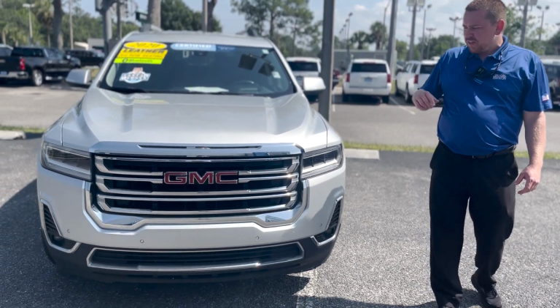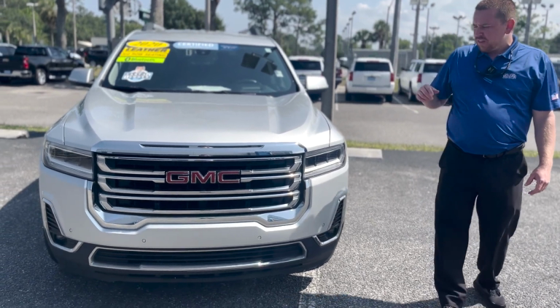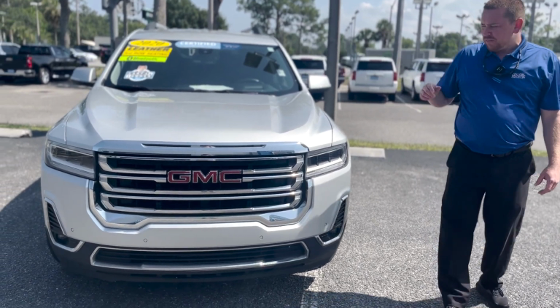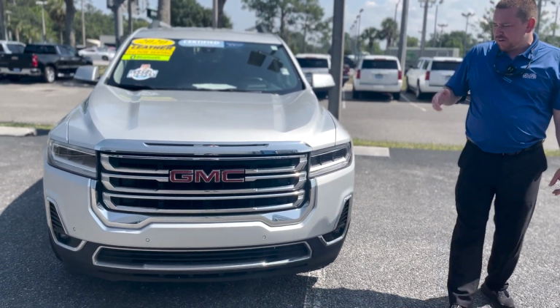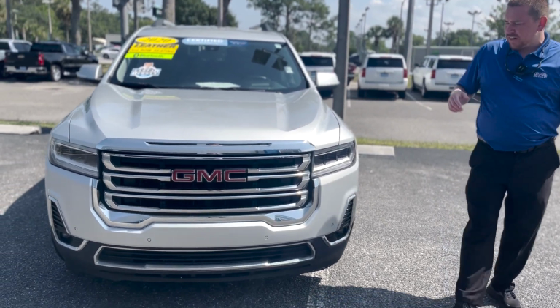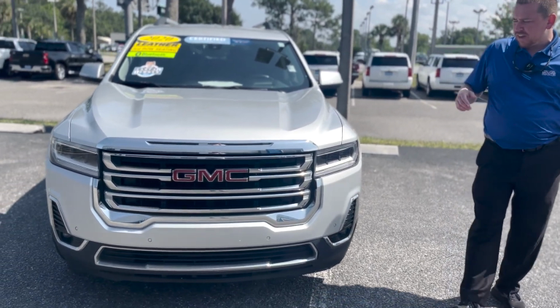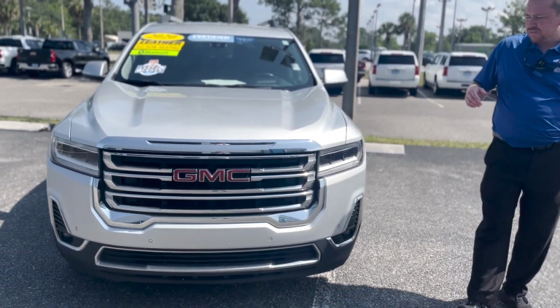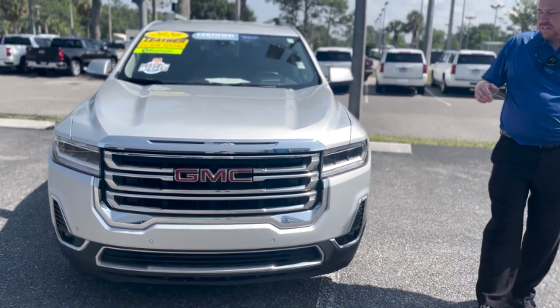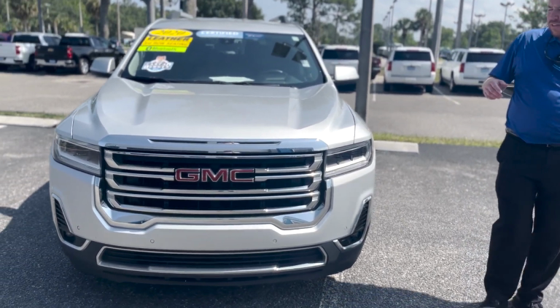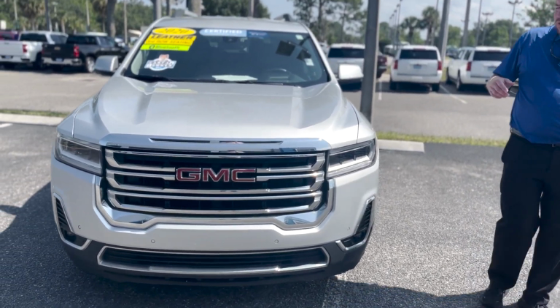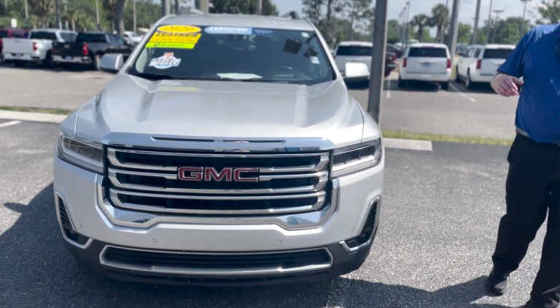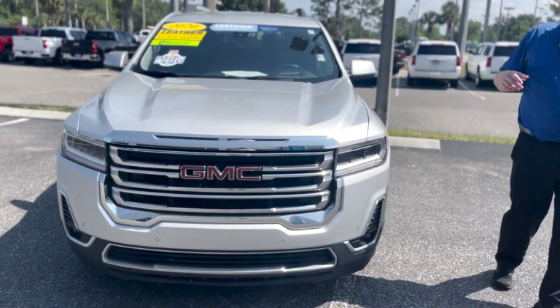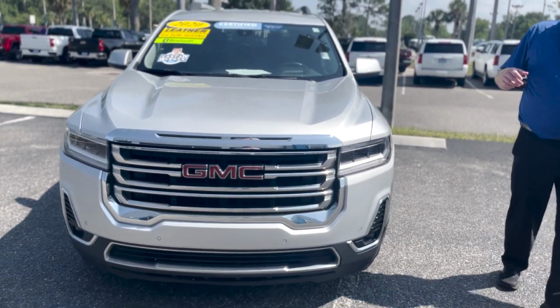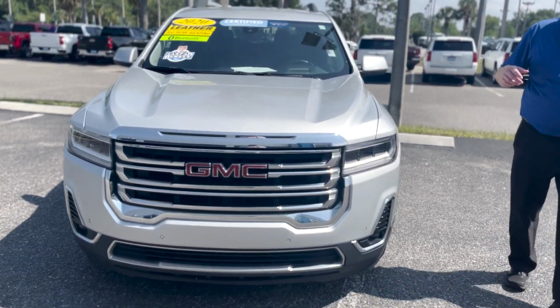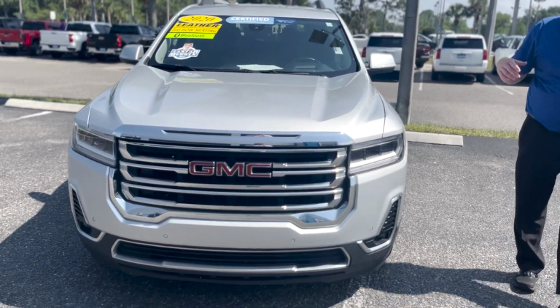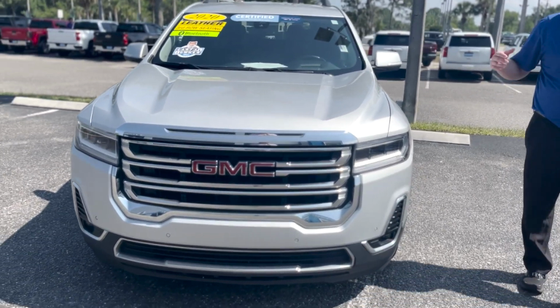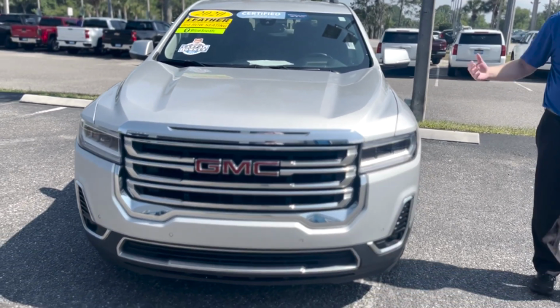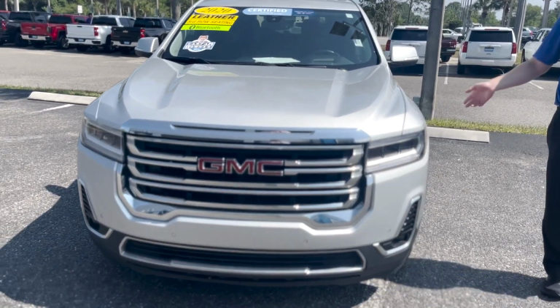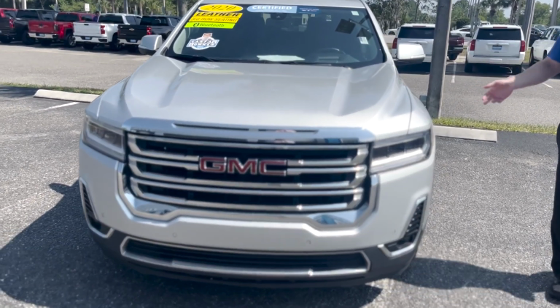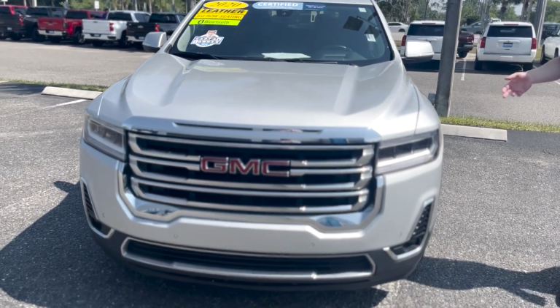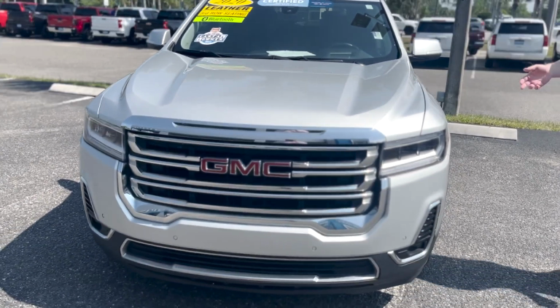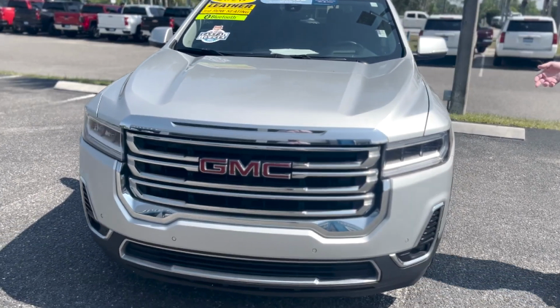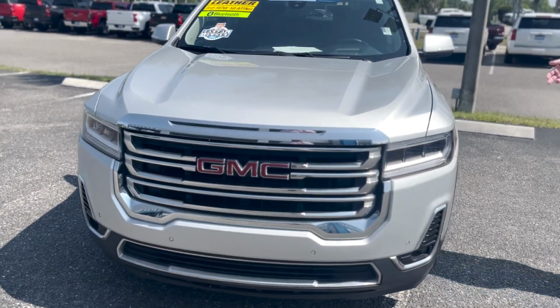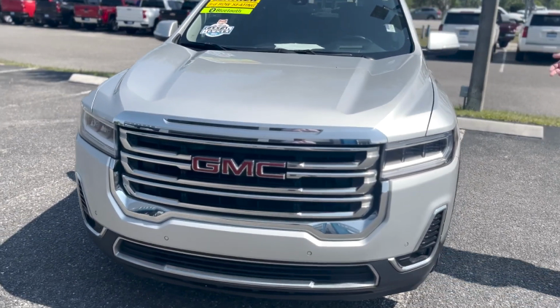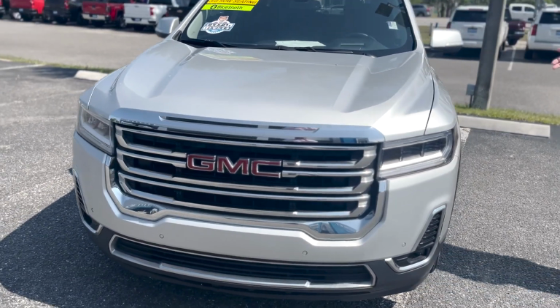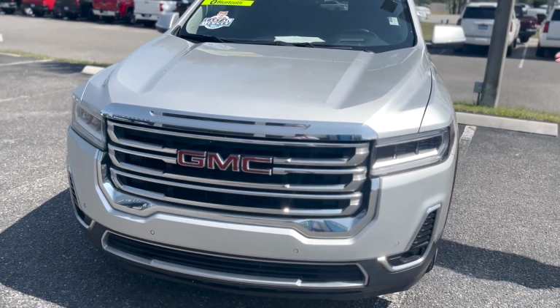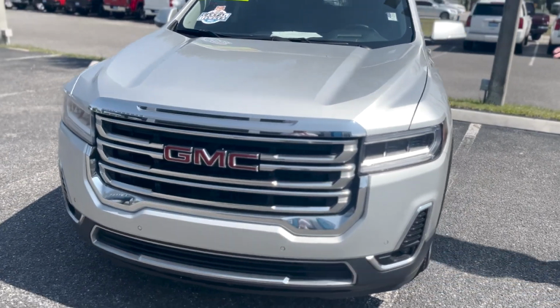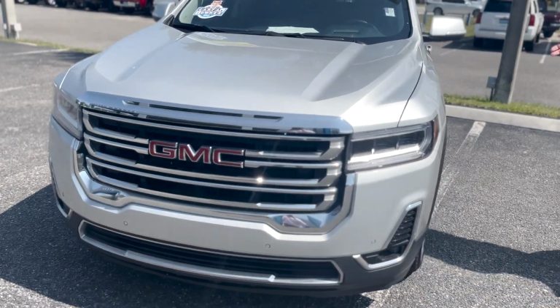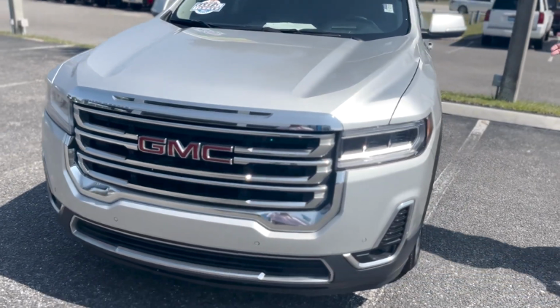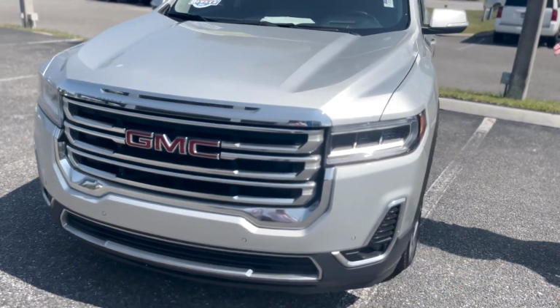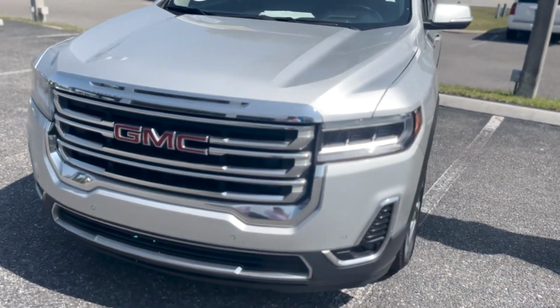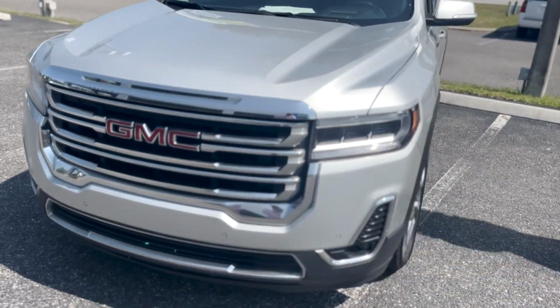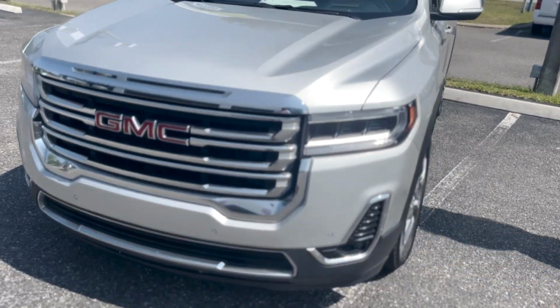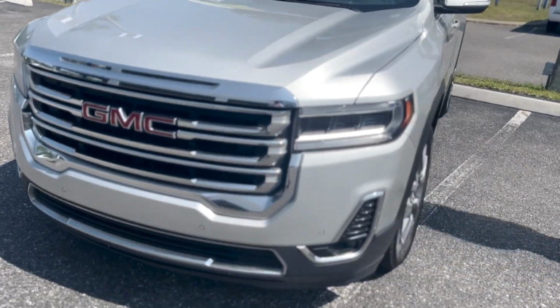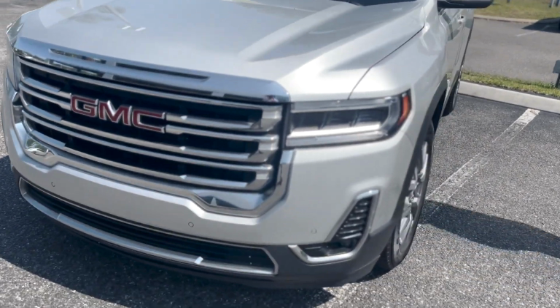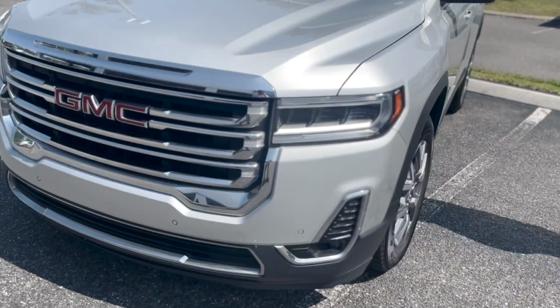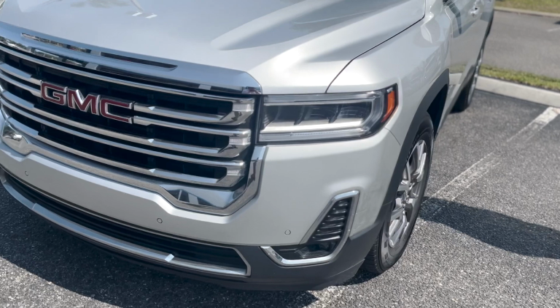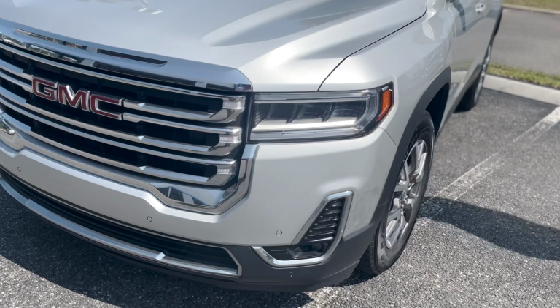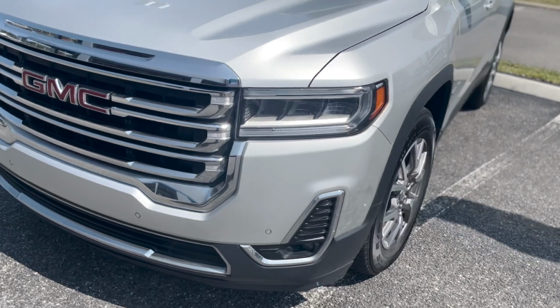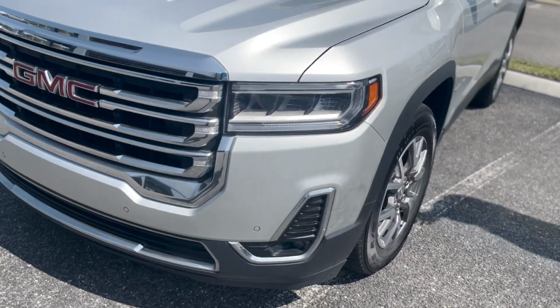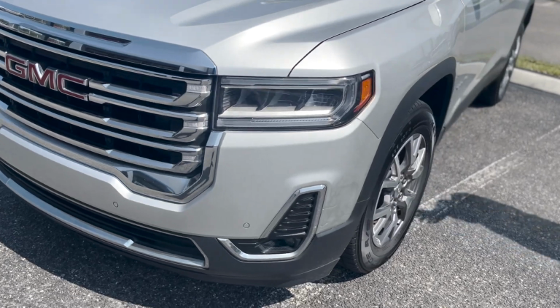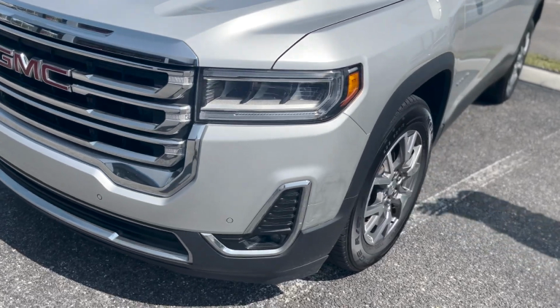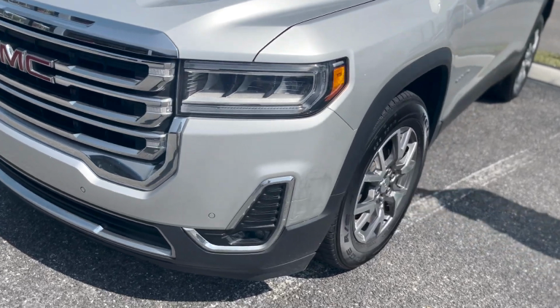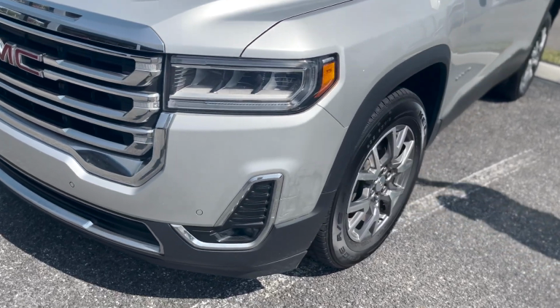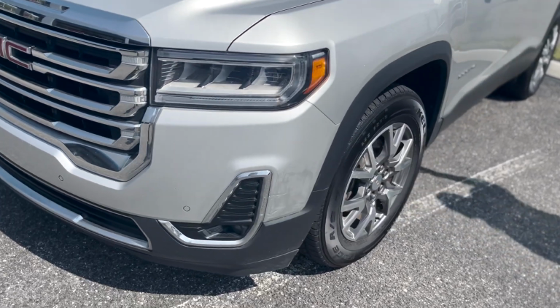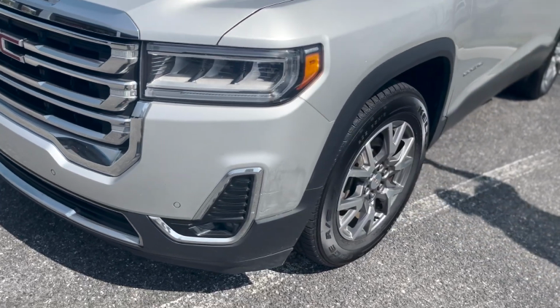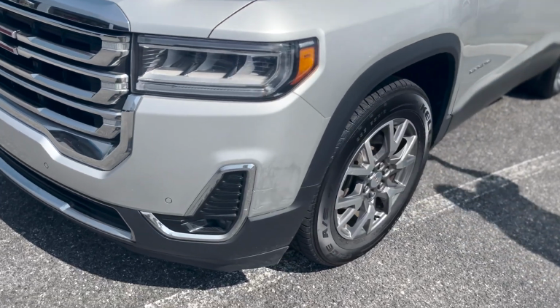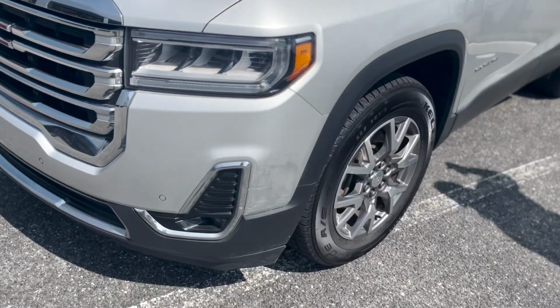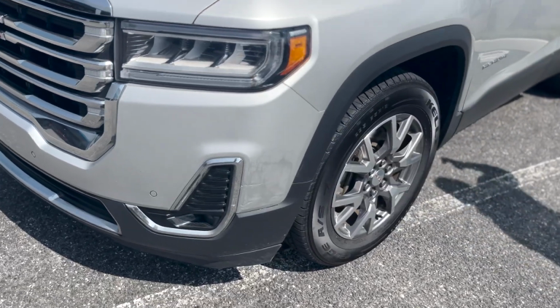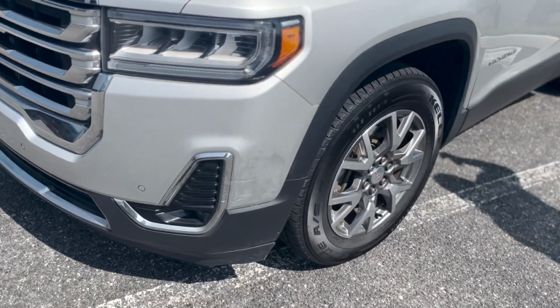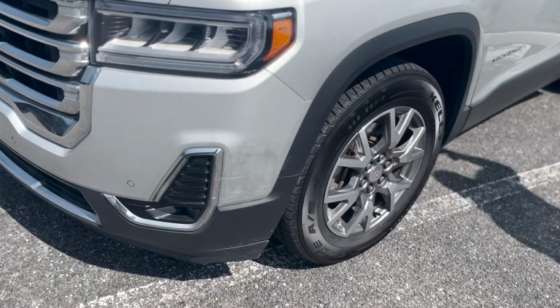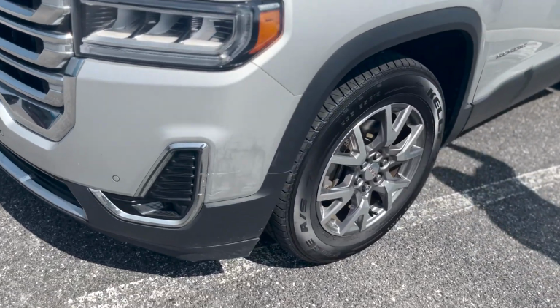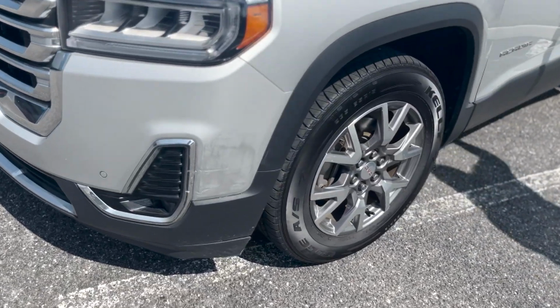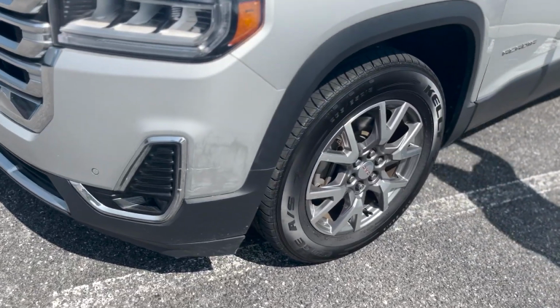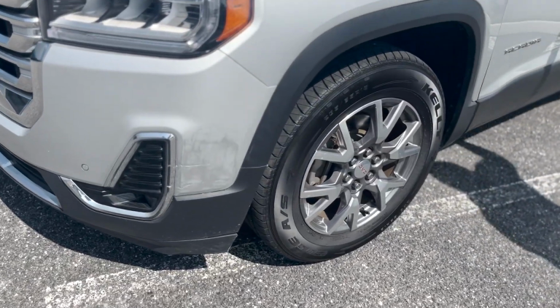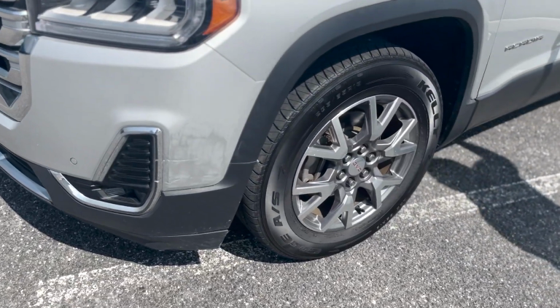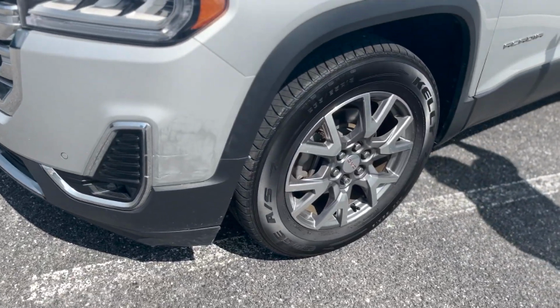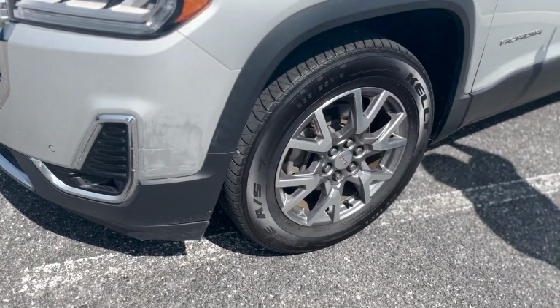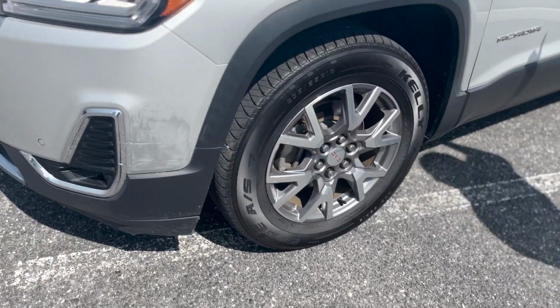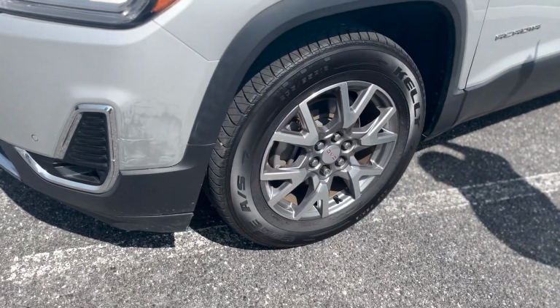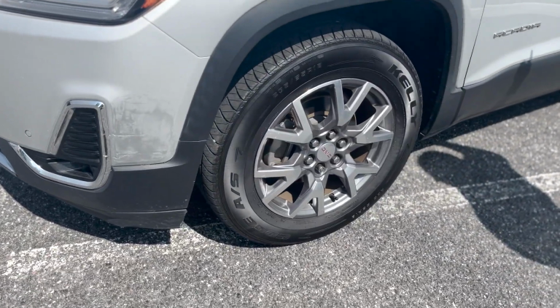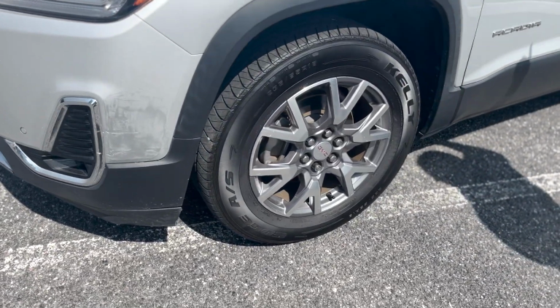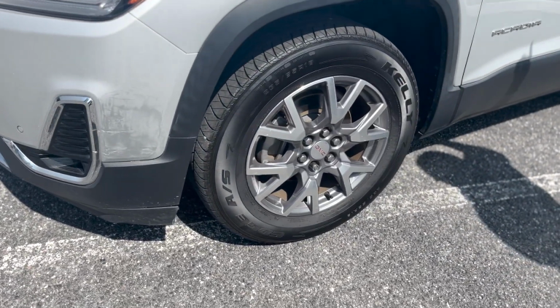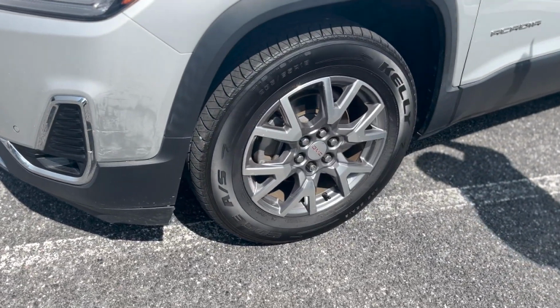Very nice vehicle. It does have full alloy wheels, disc brakes all the way around, and roof rails up top.